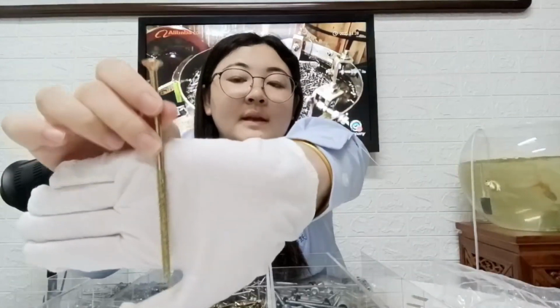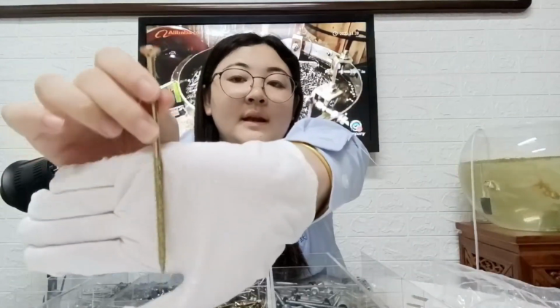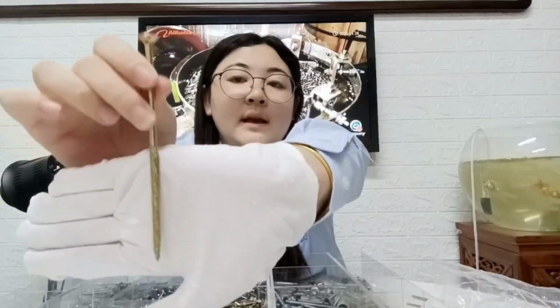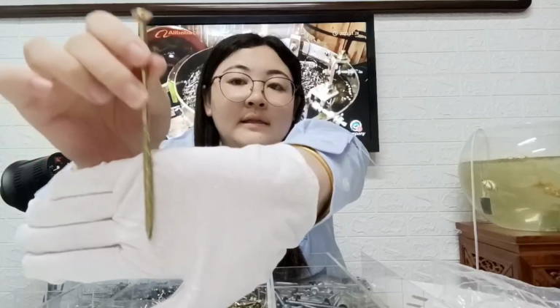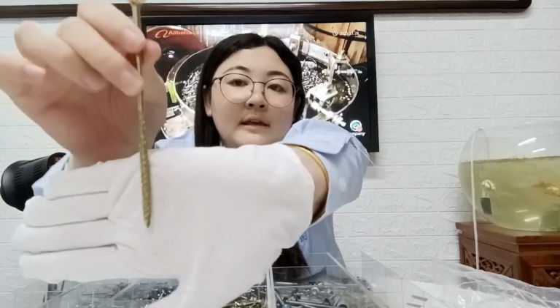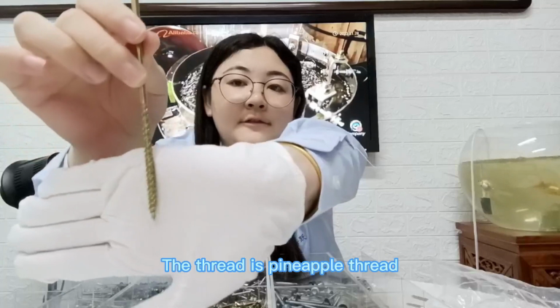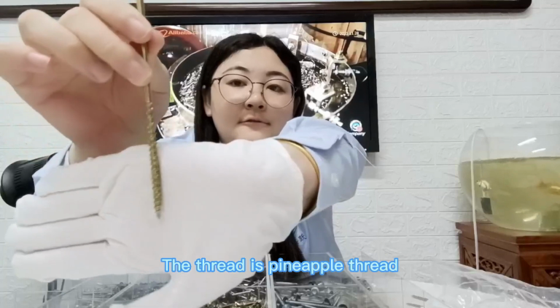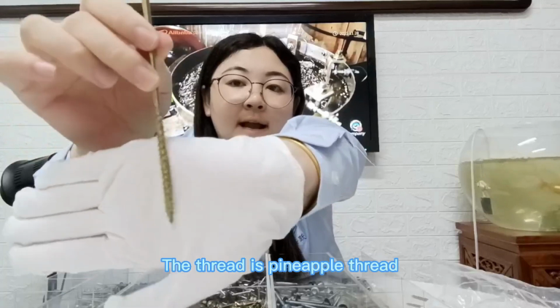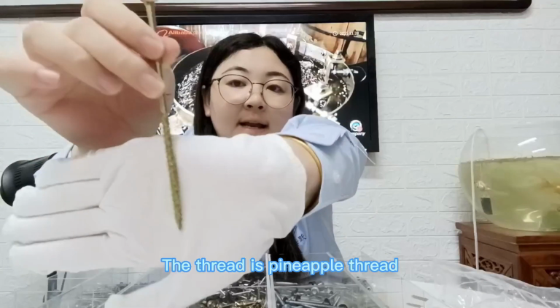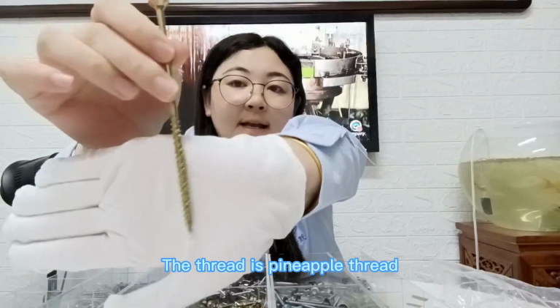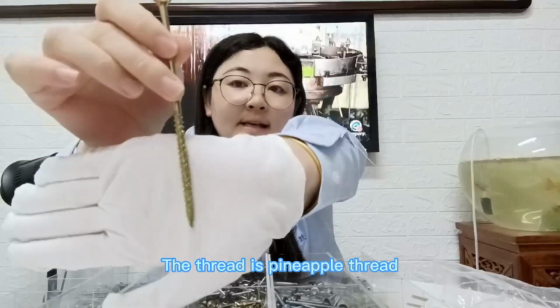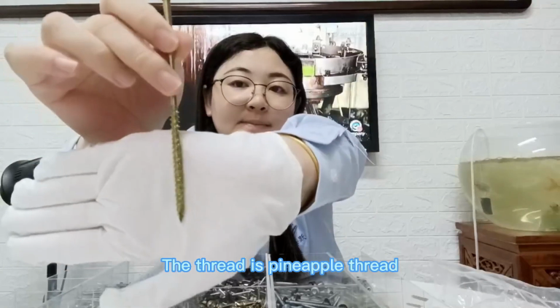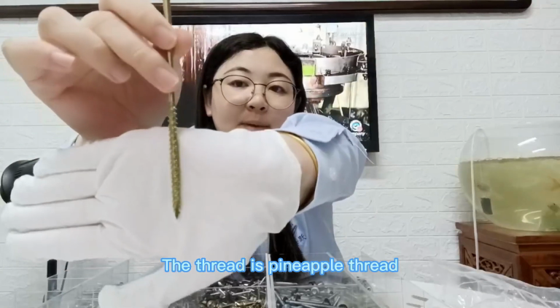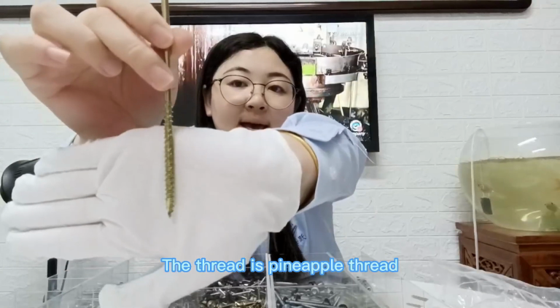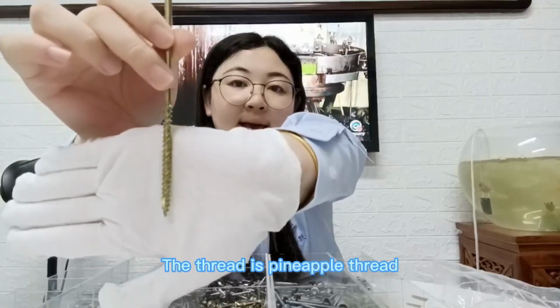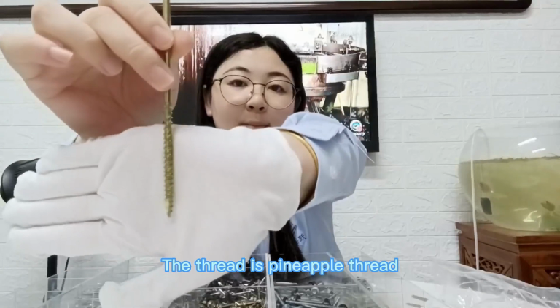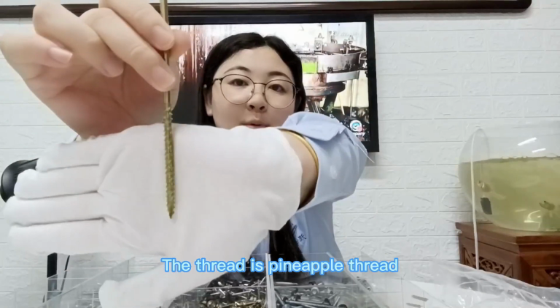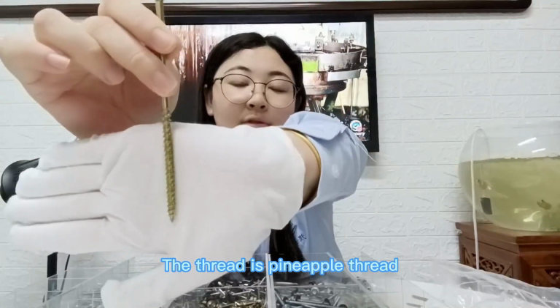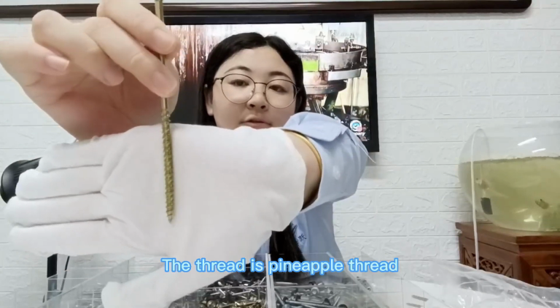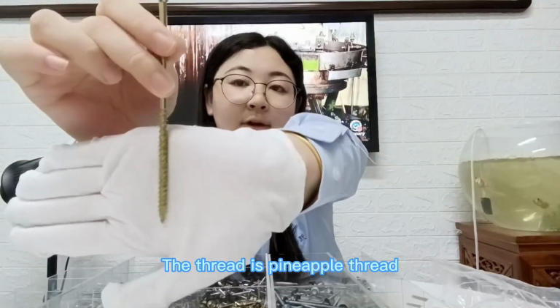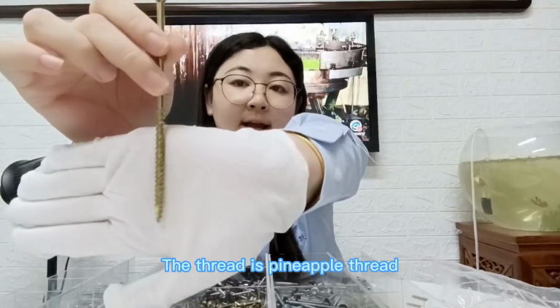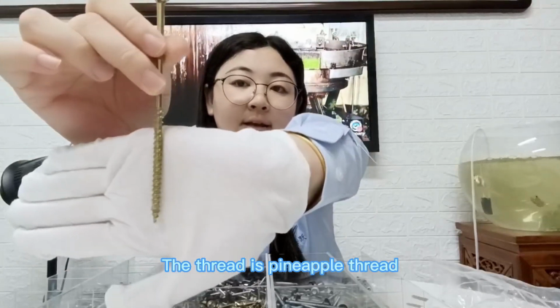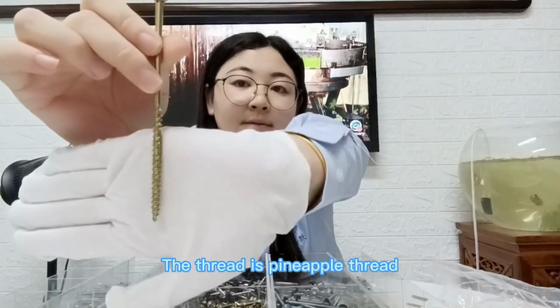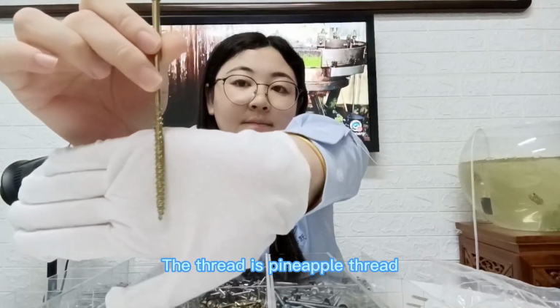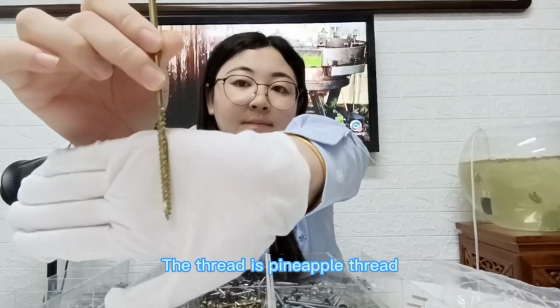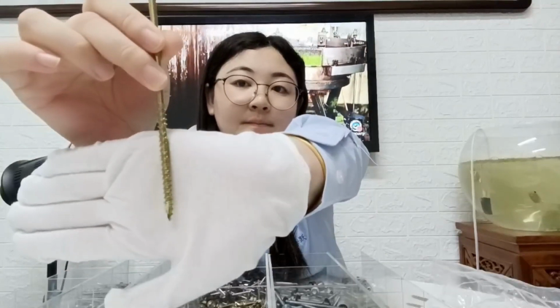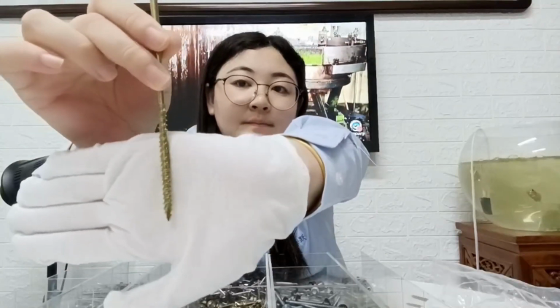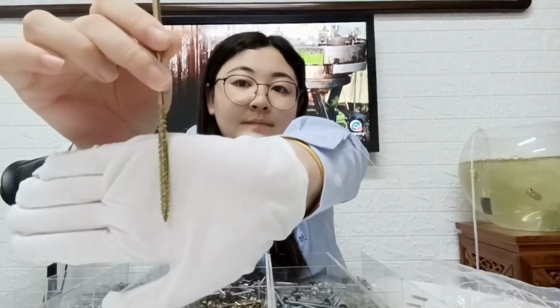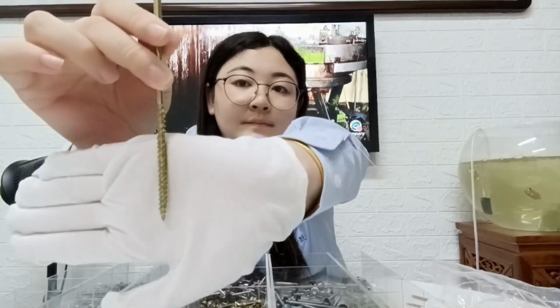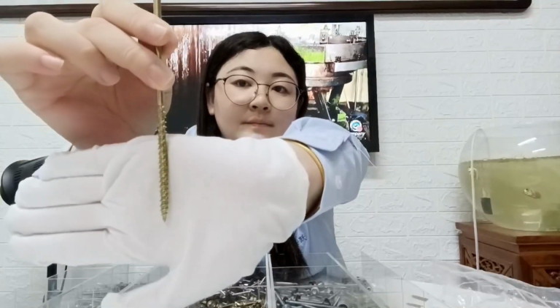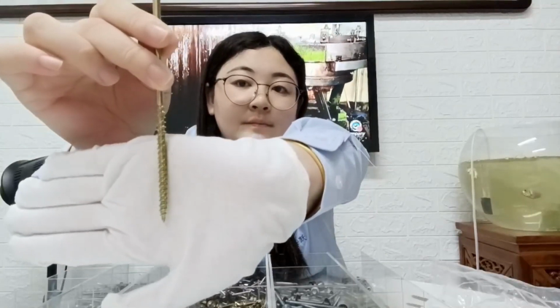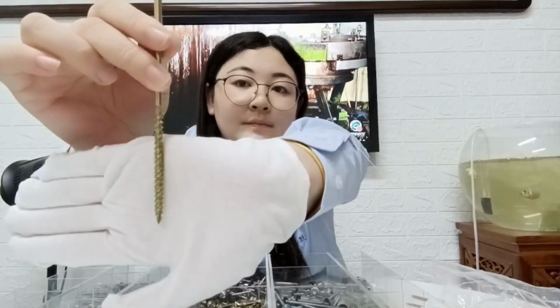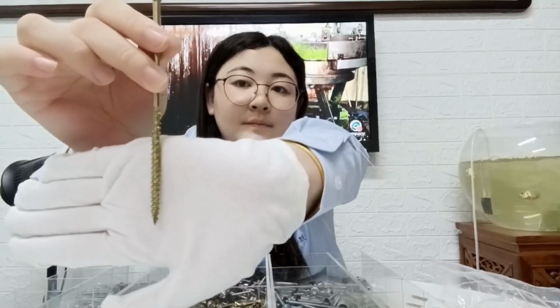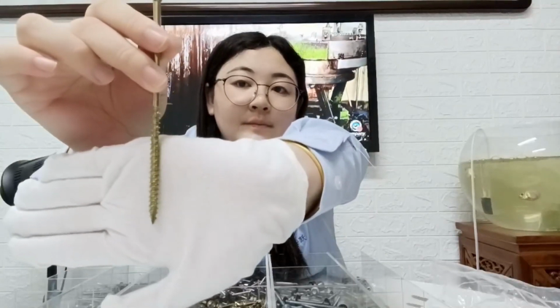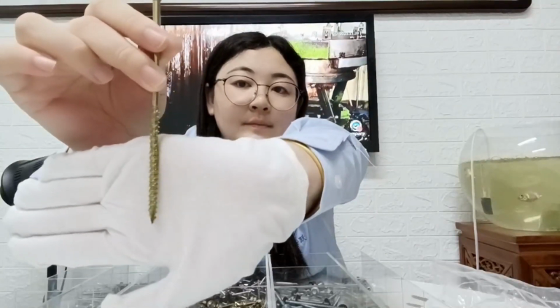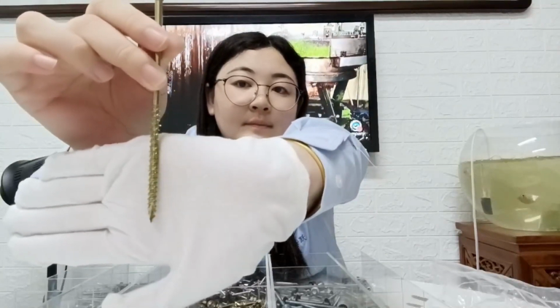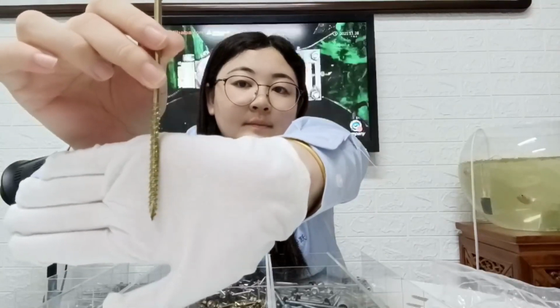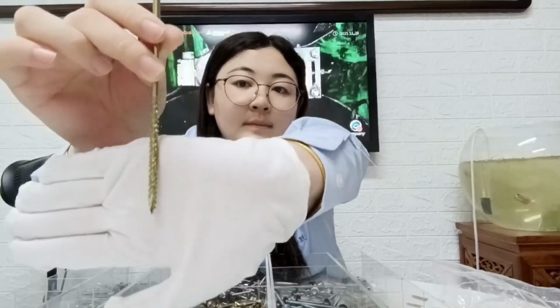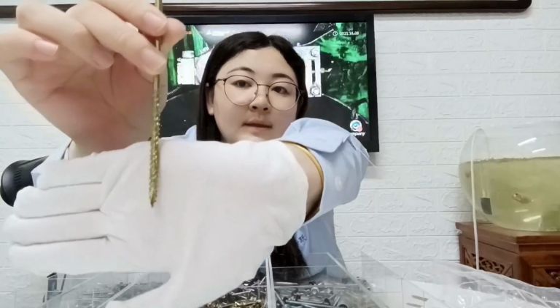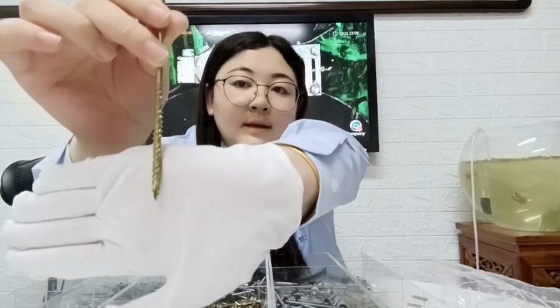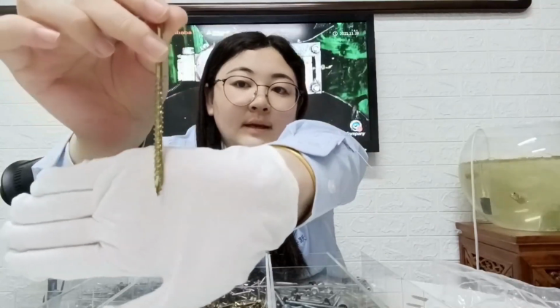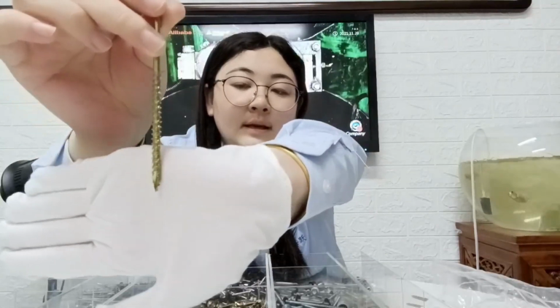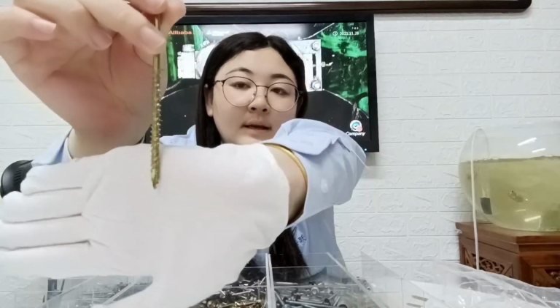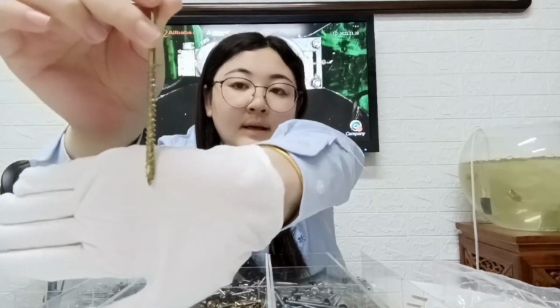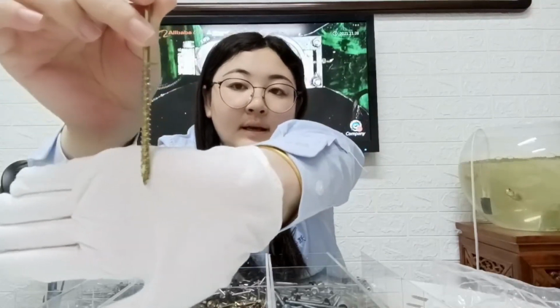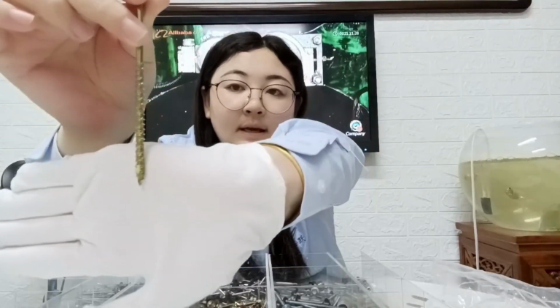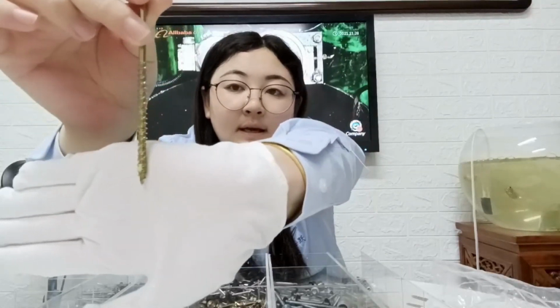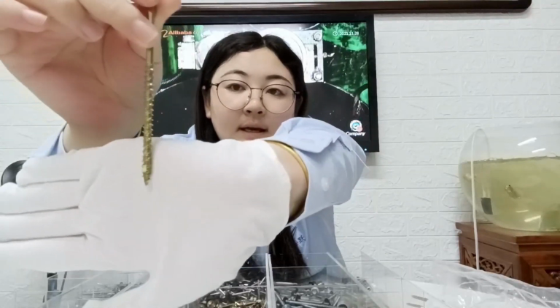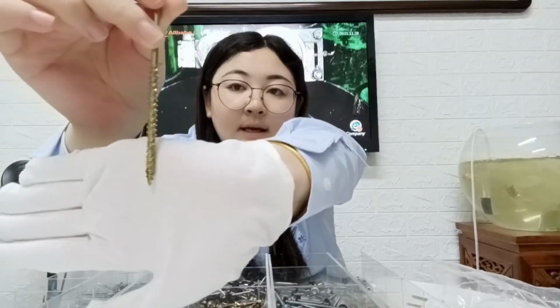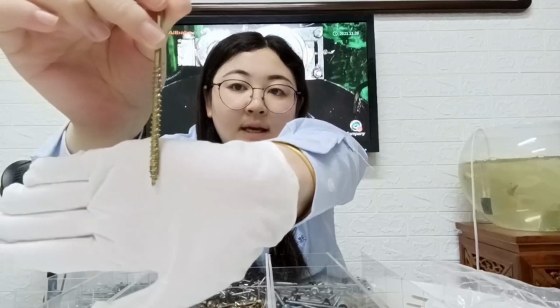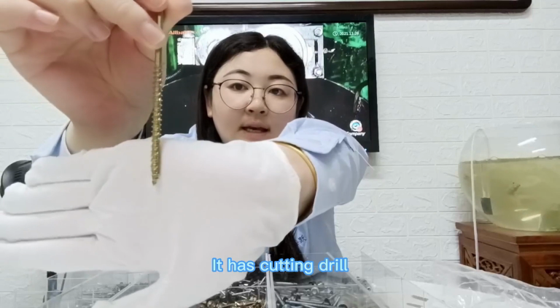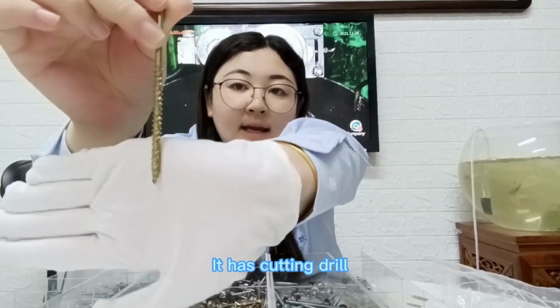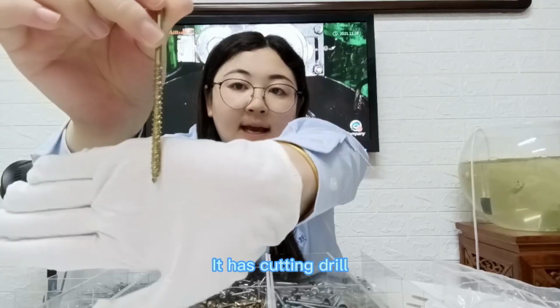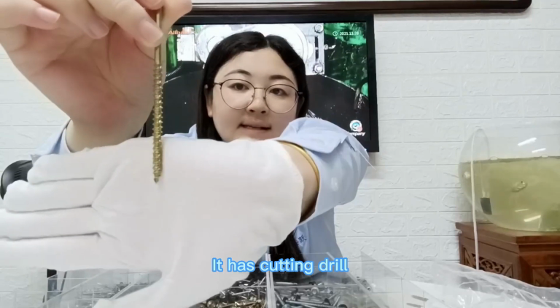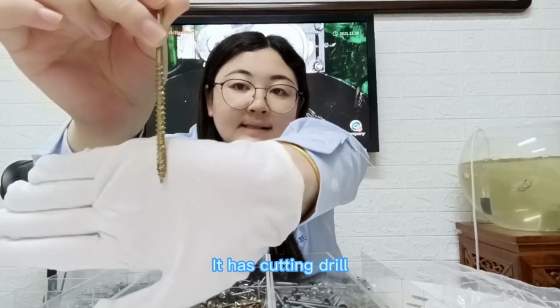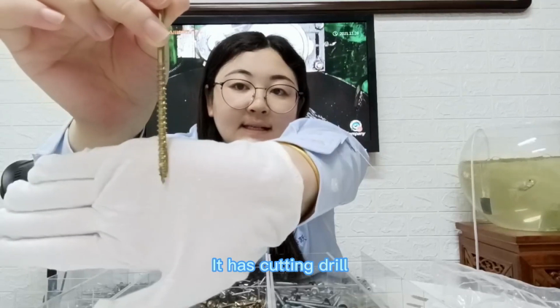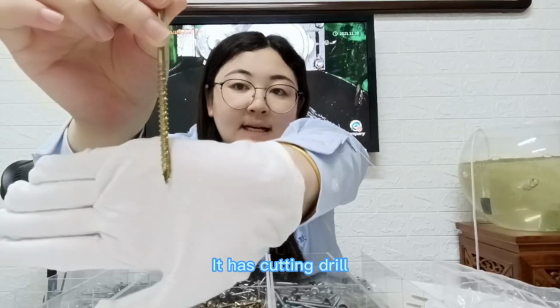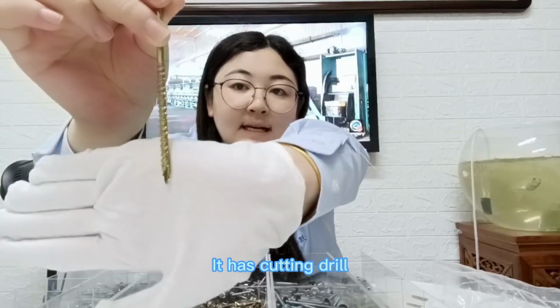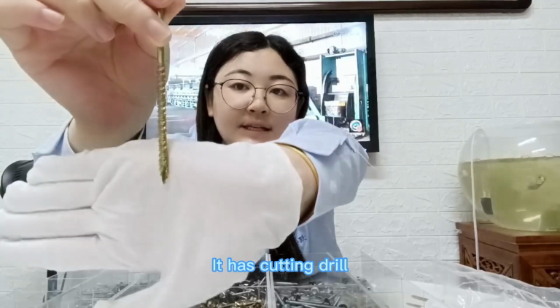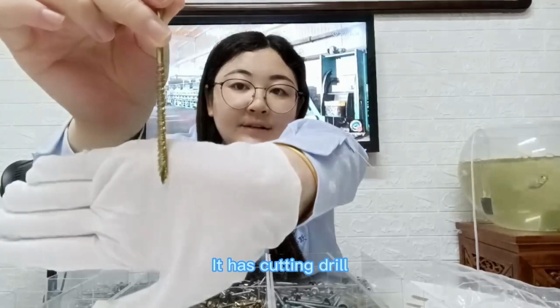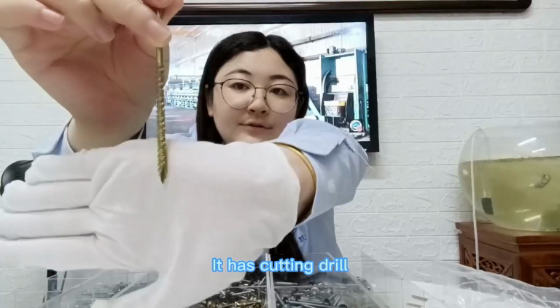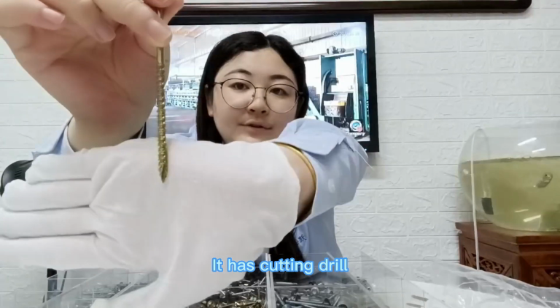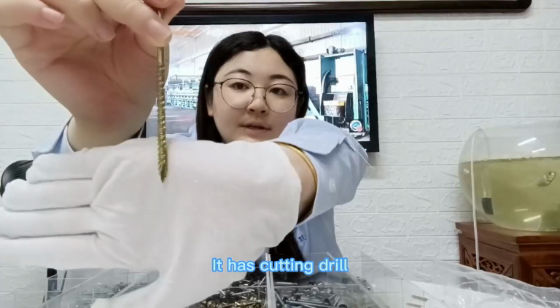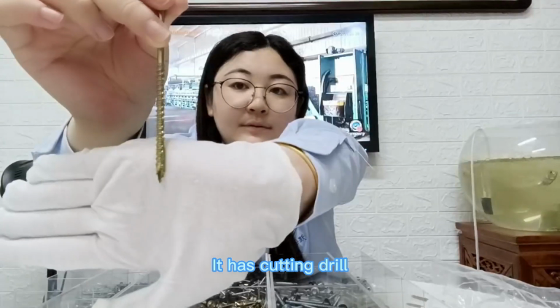The thread is pineapple thread. It has a cutting drill.